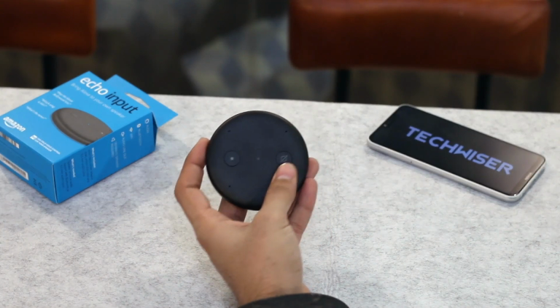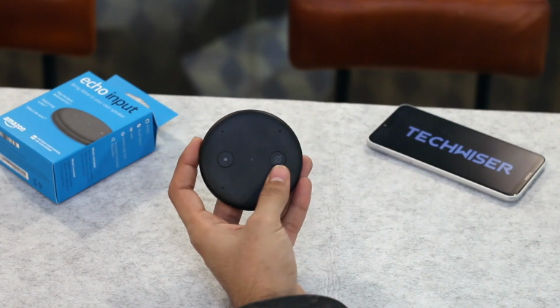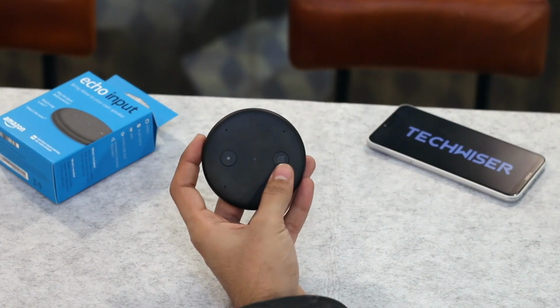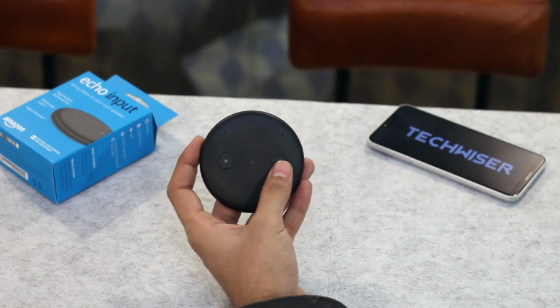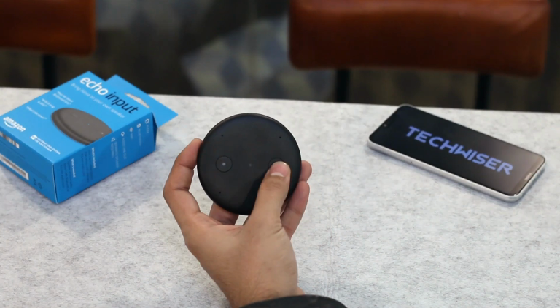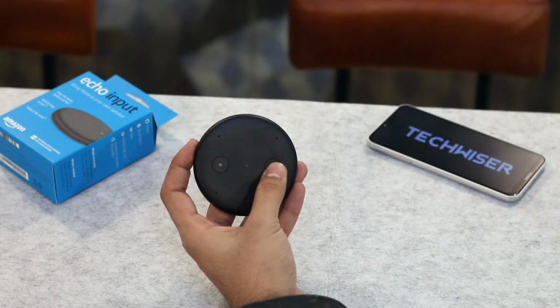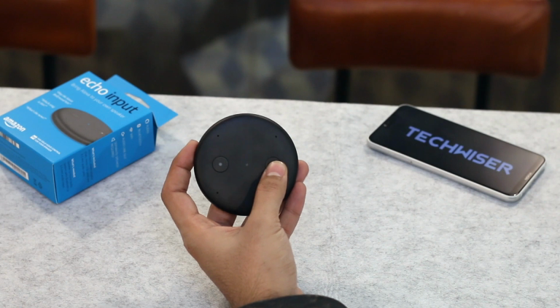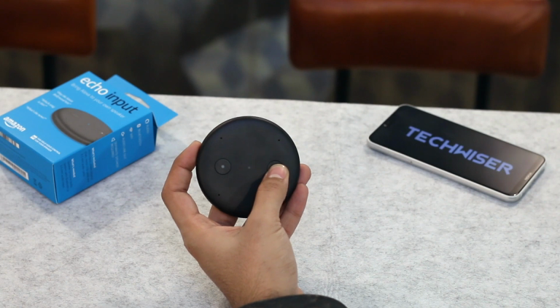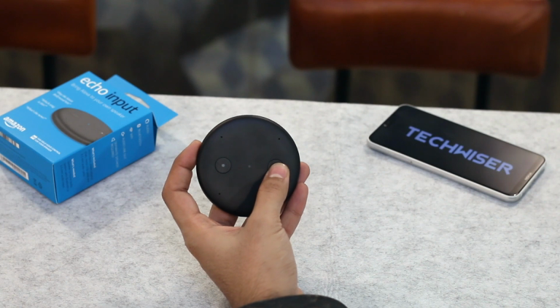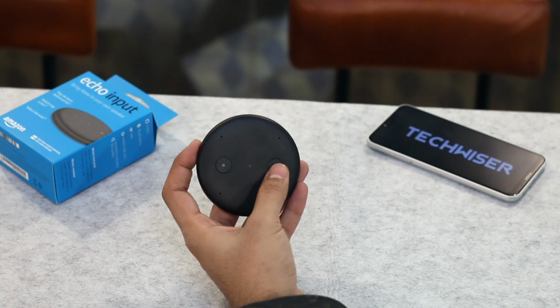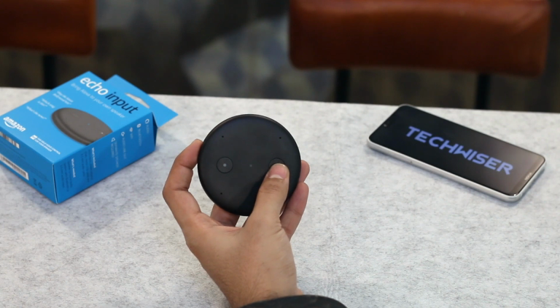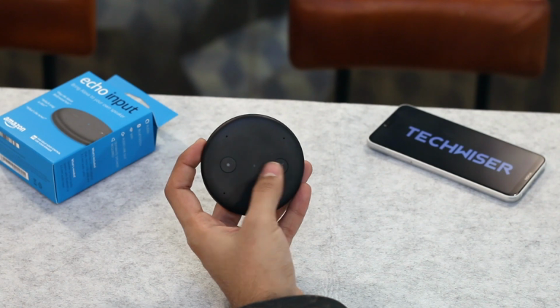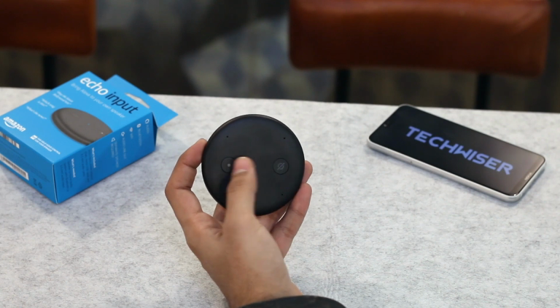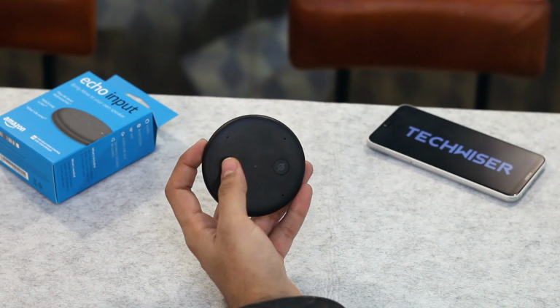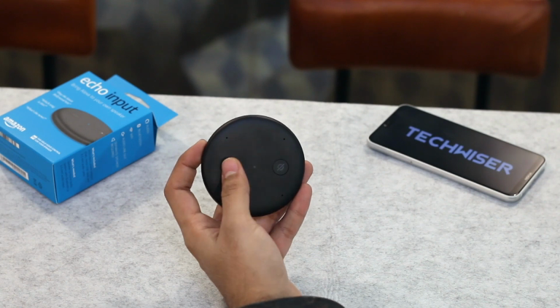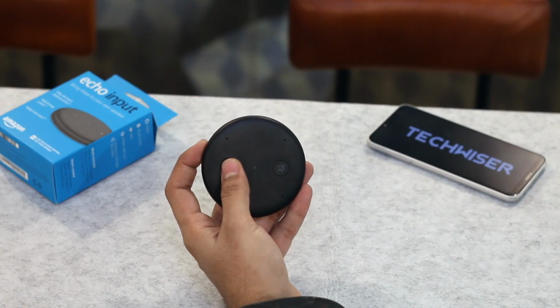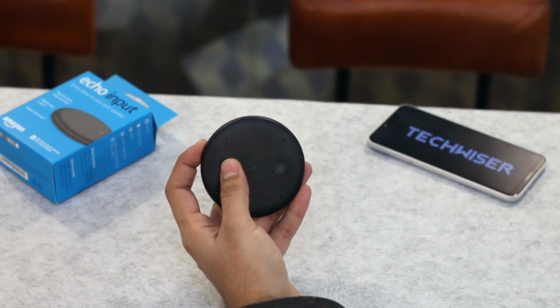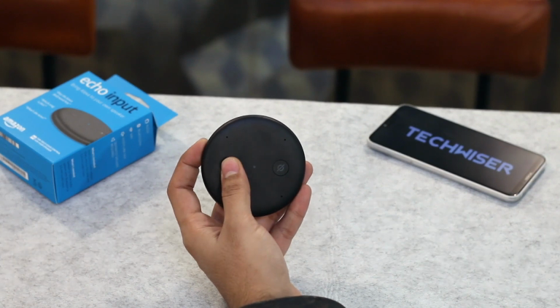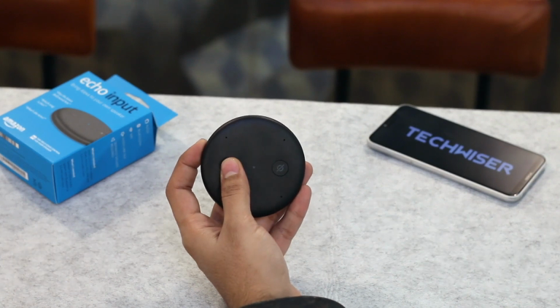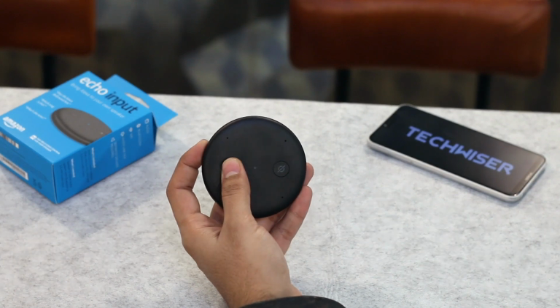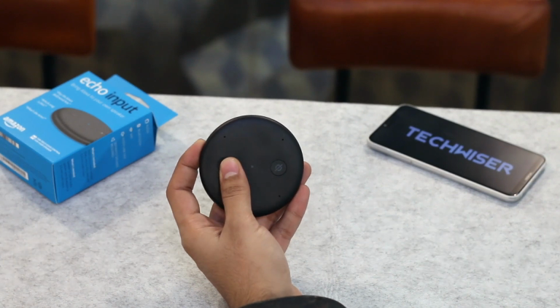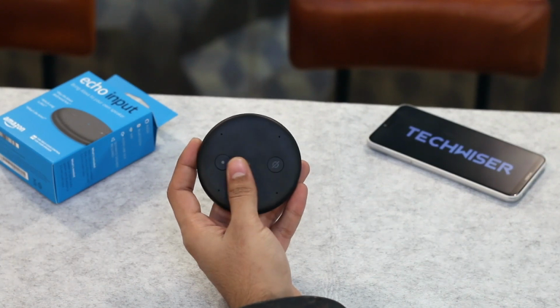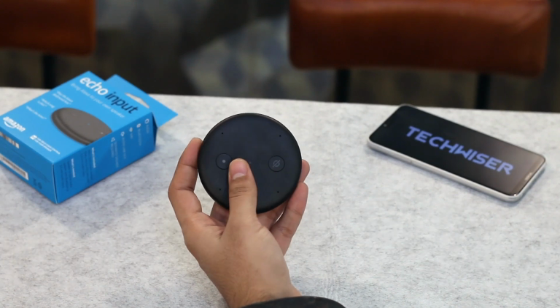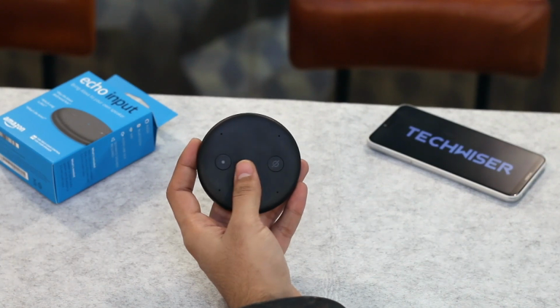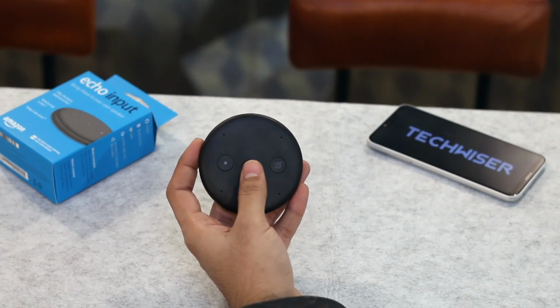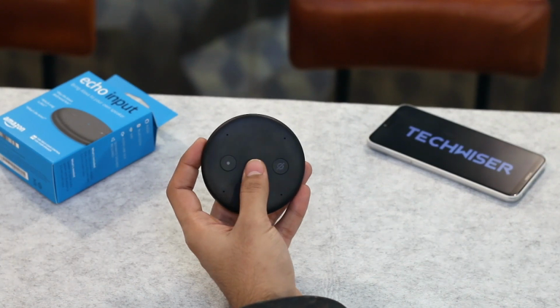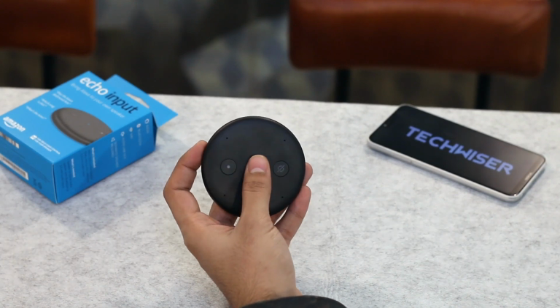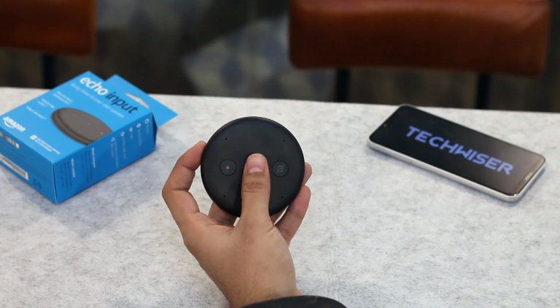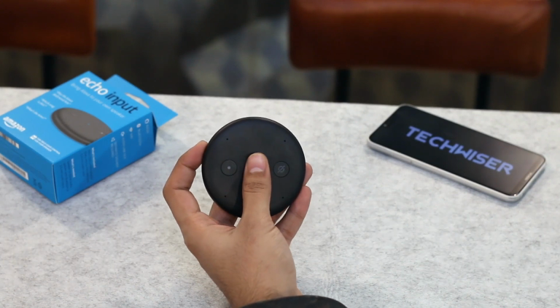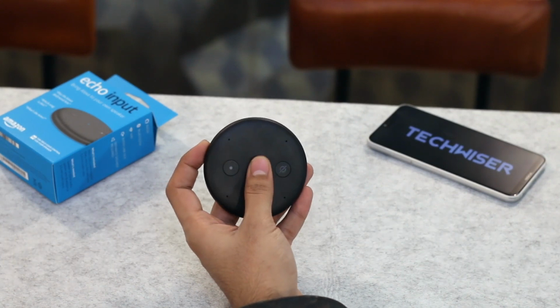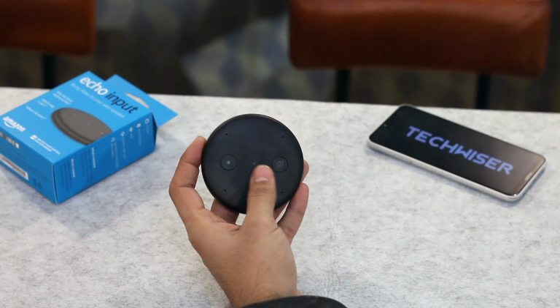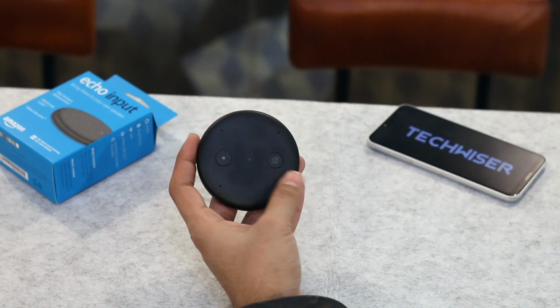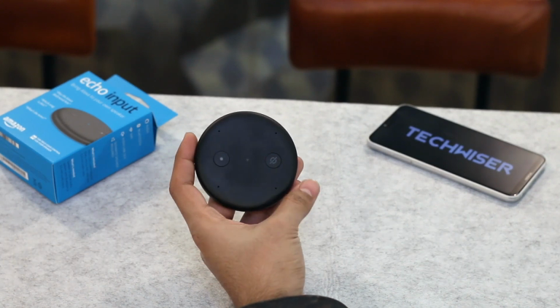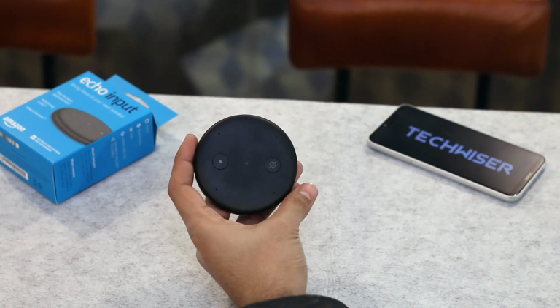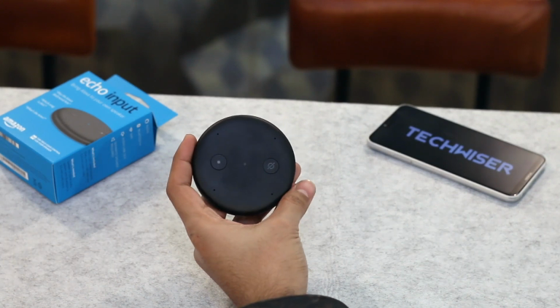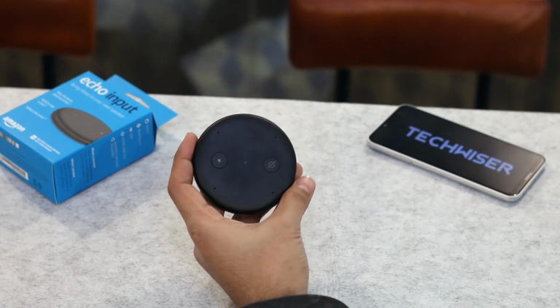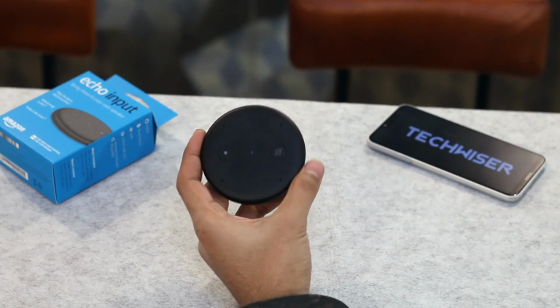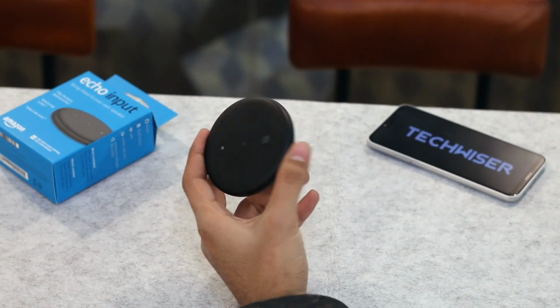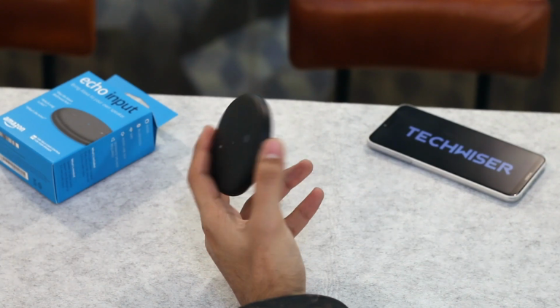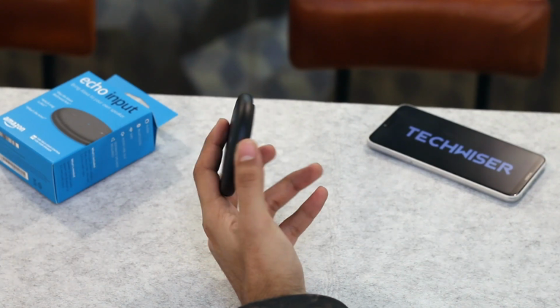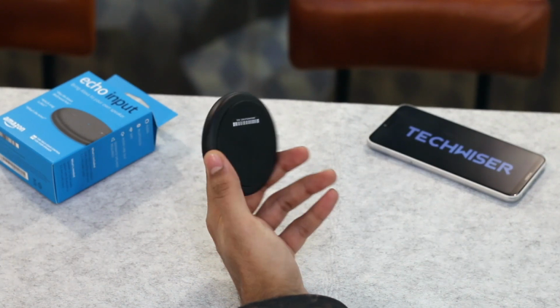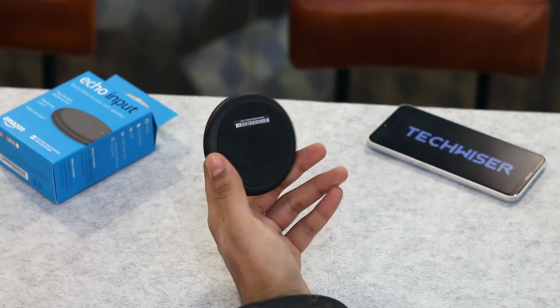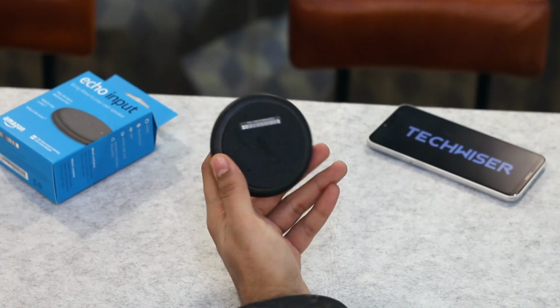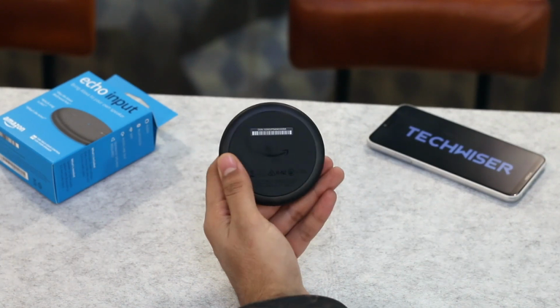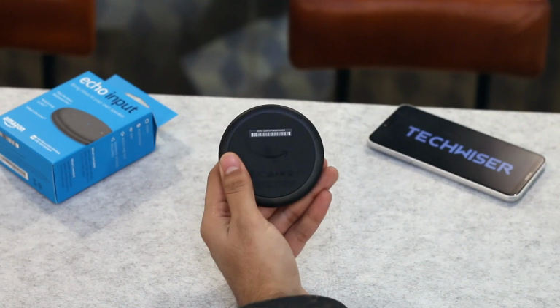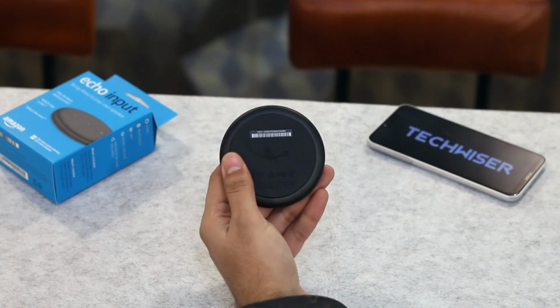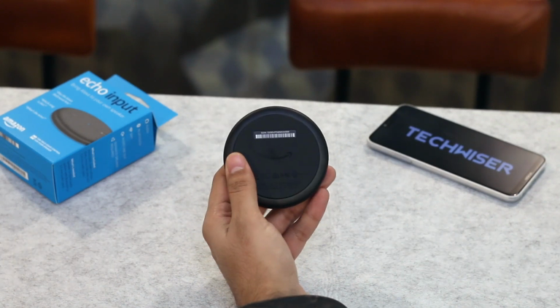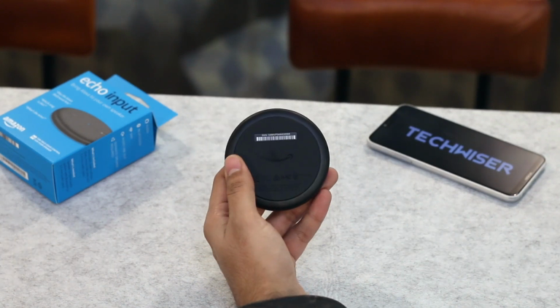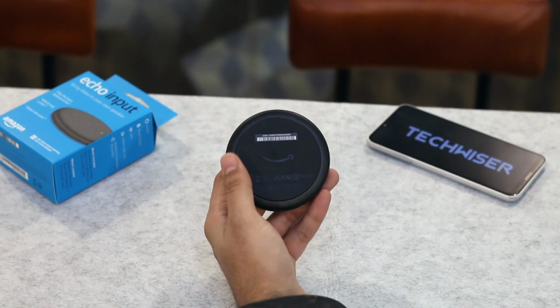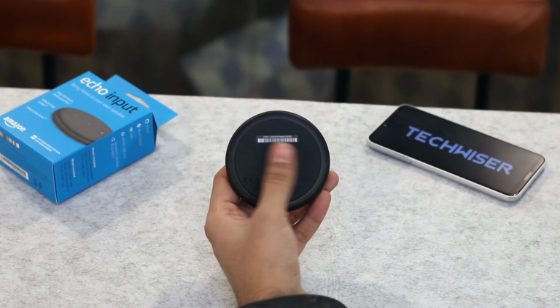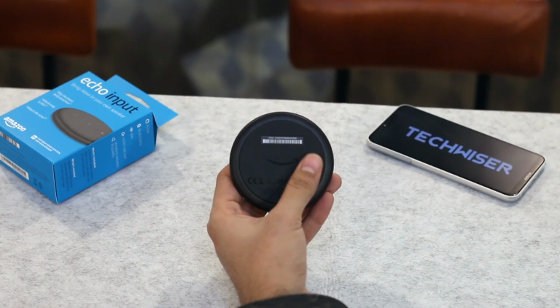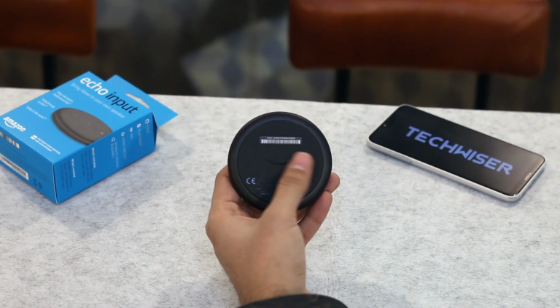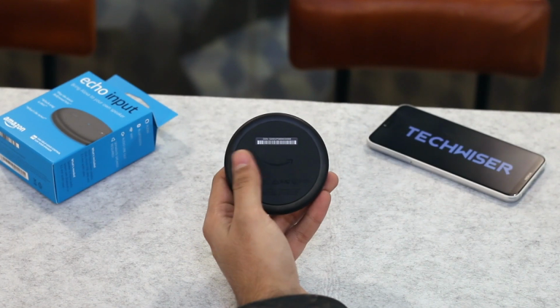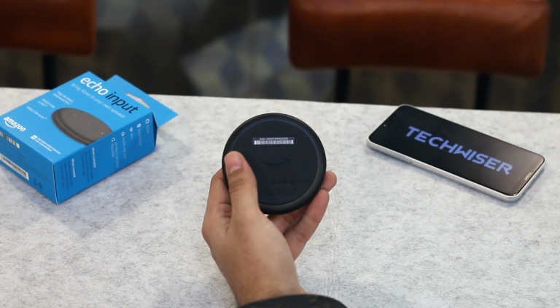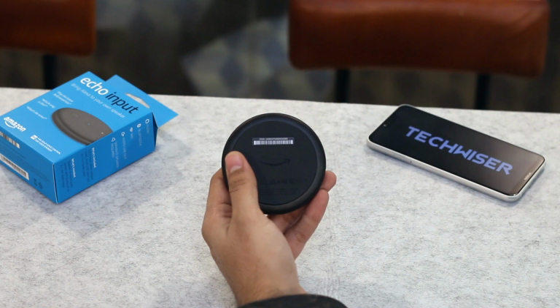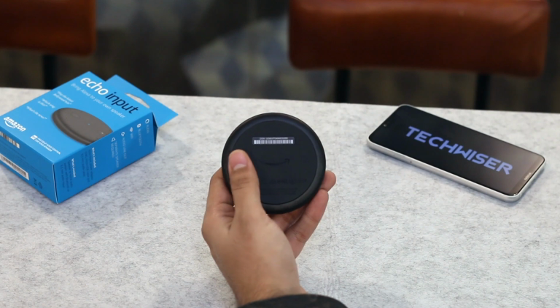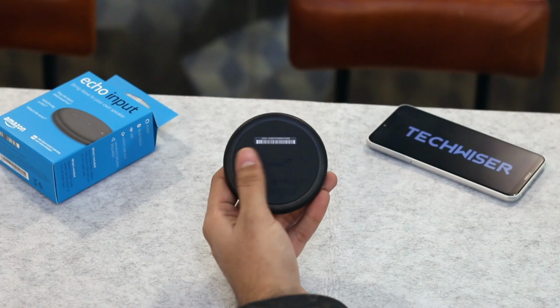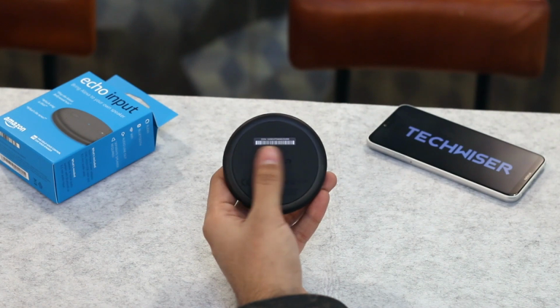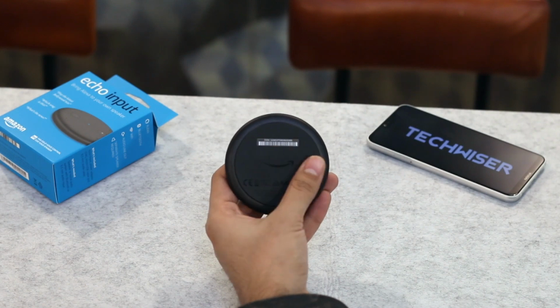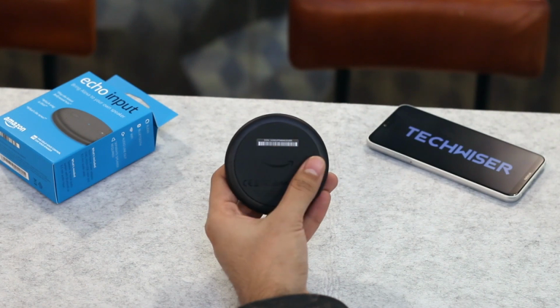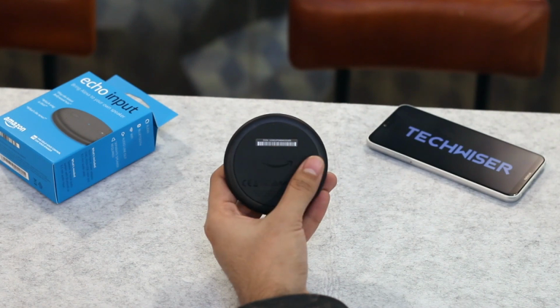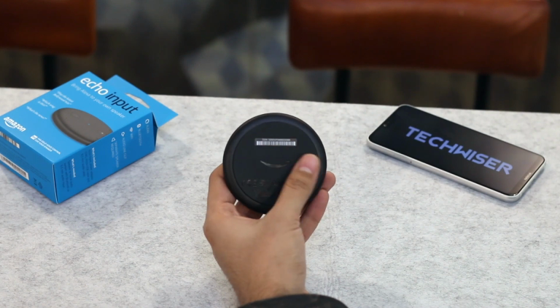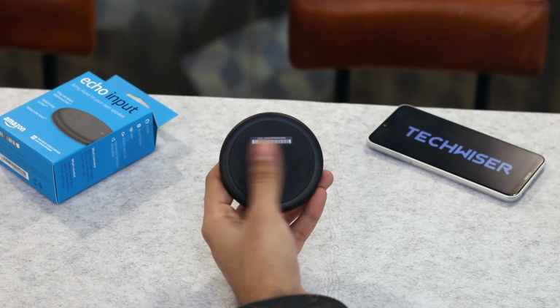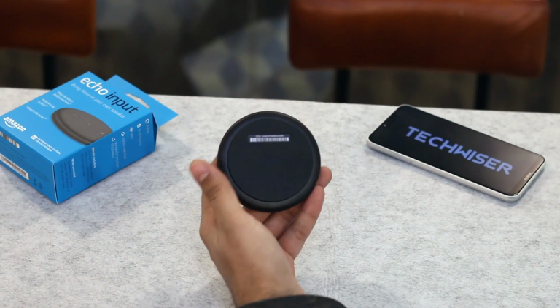First impressions — it's tiny and sleek, kind of like a hockey puck. I would have loved it if they had actually included a magnetic back, but it doesn't have one.